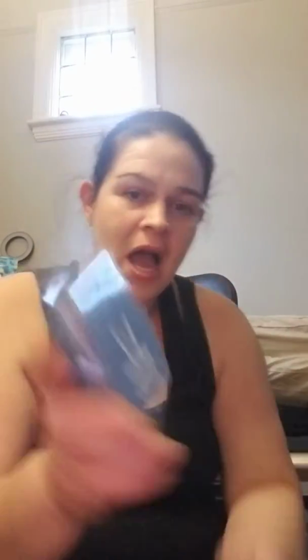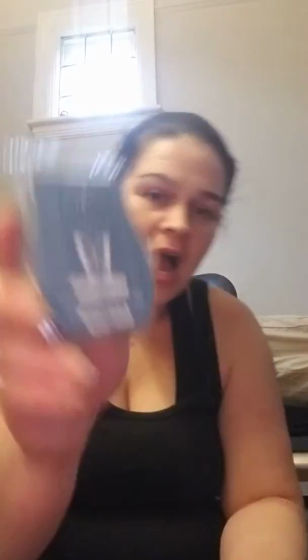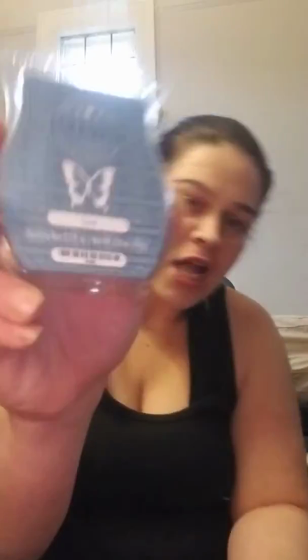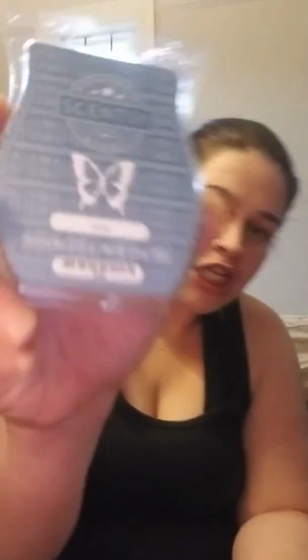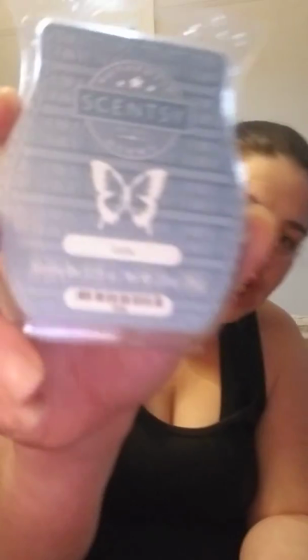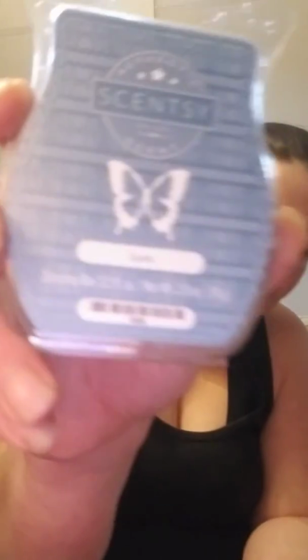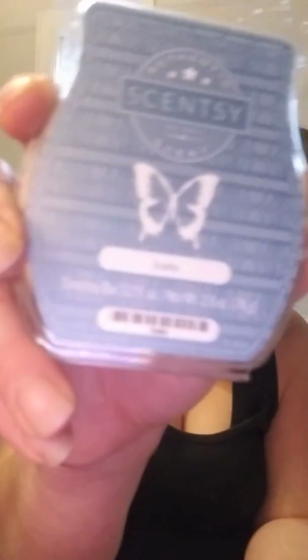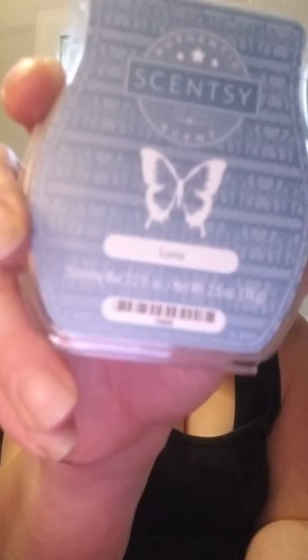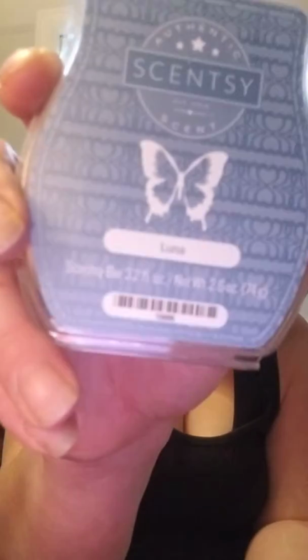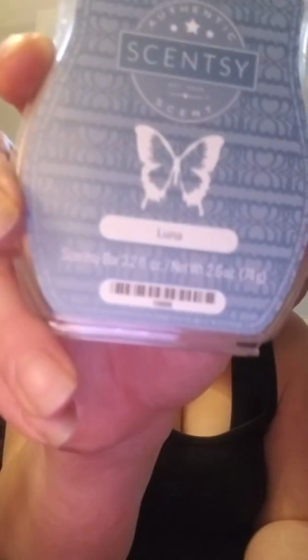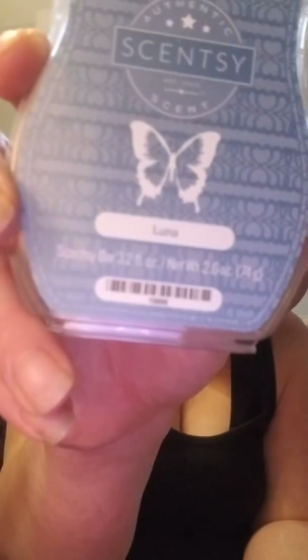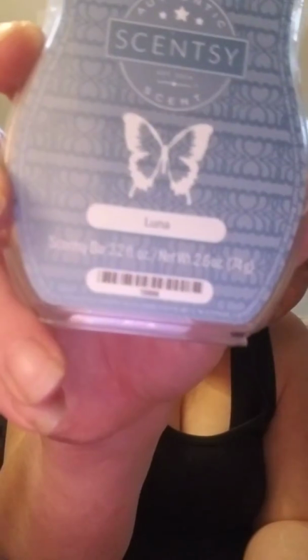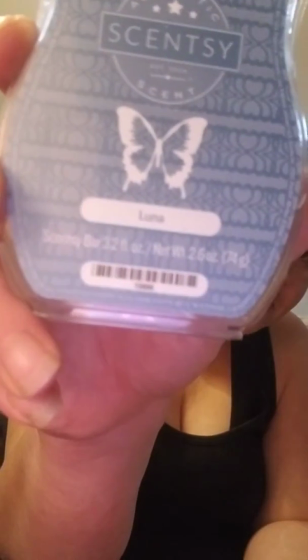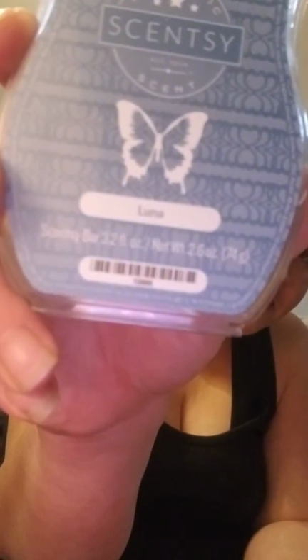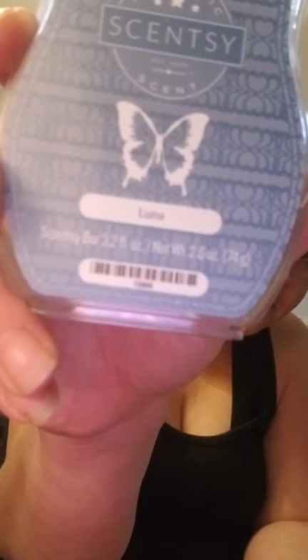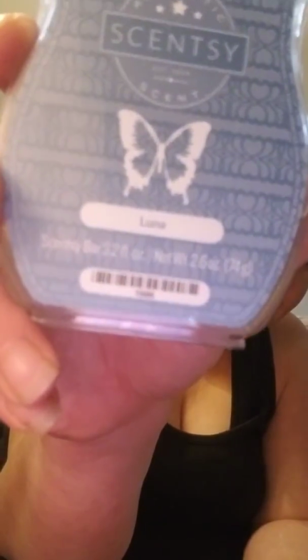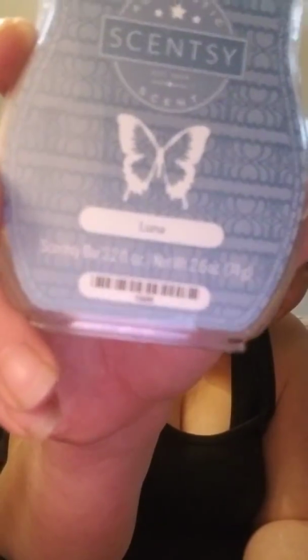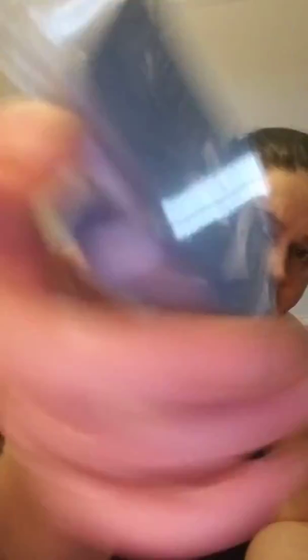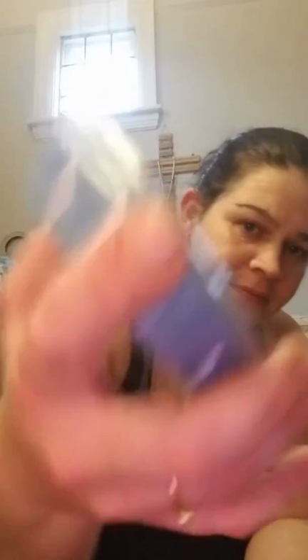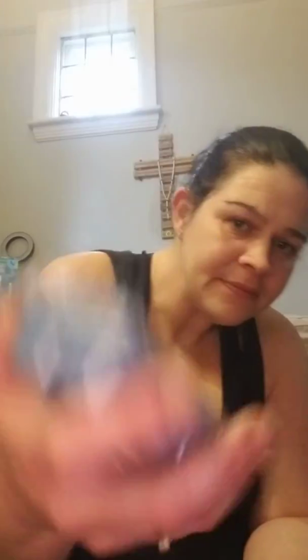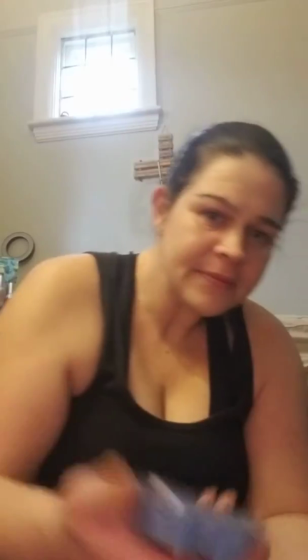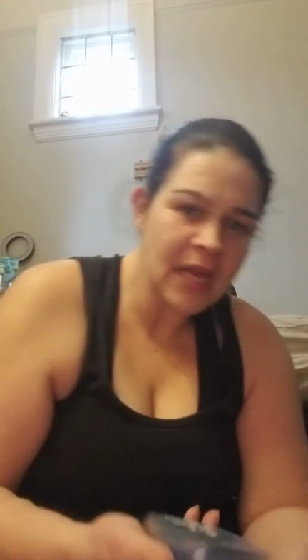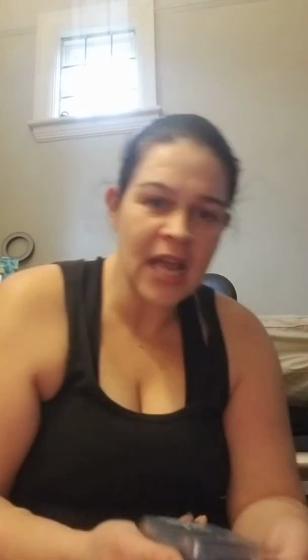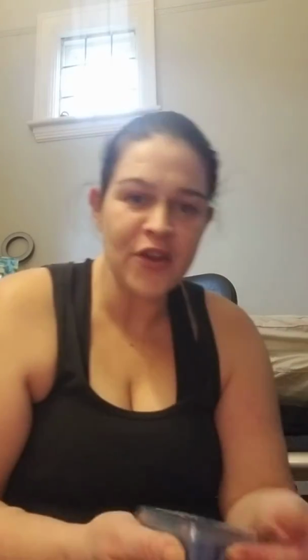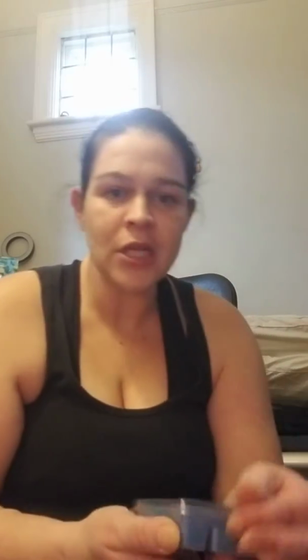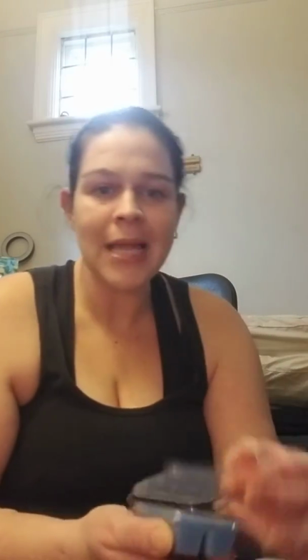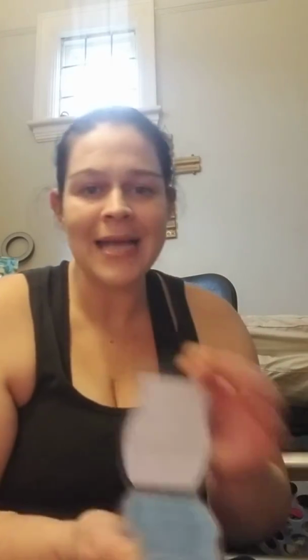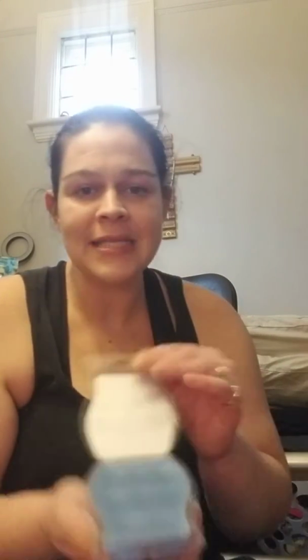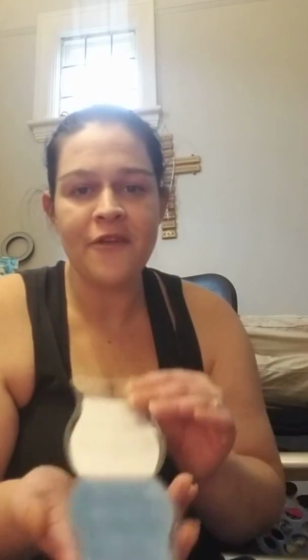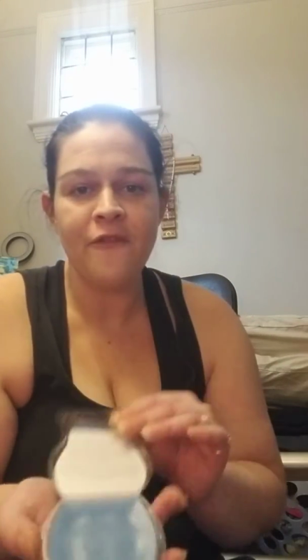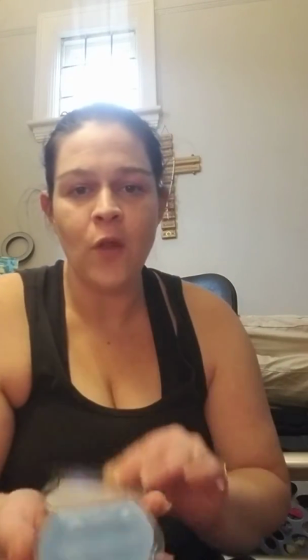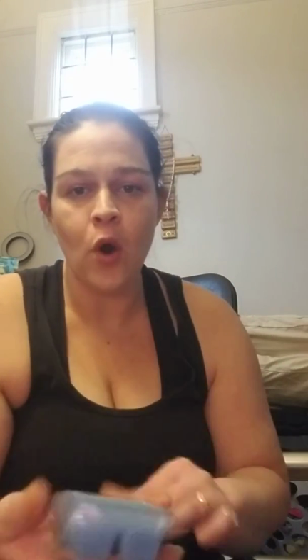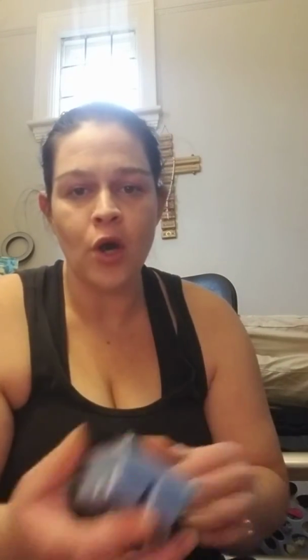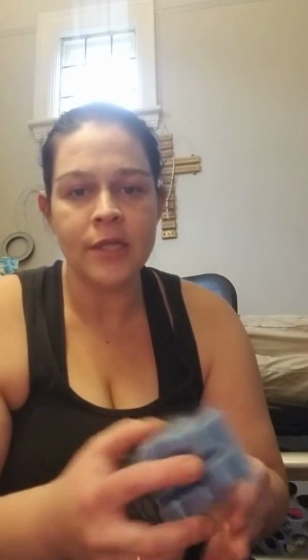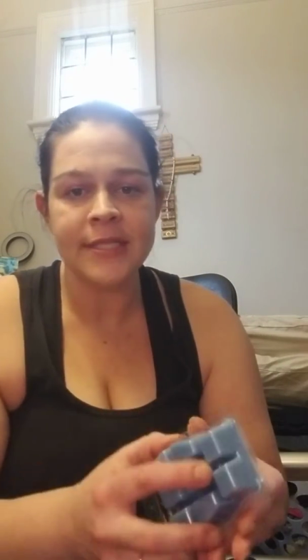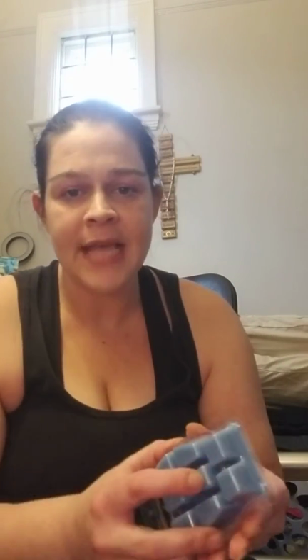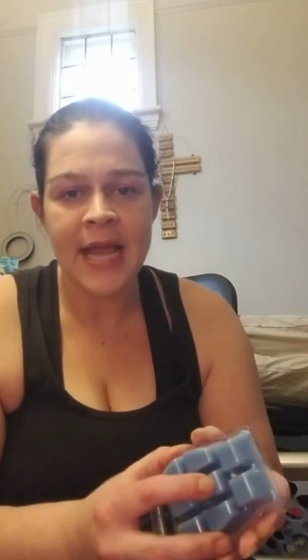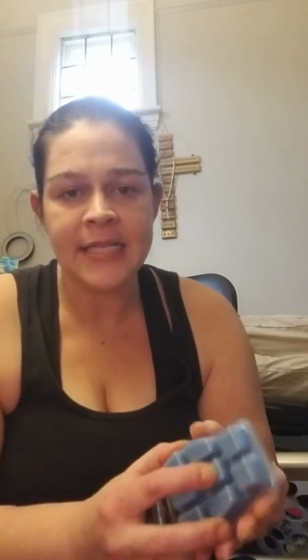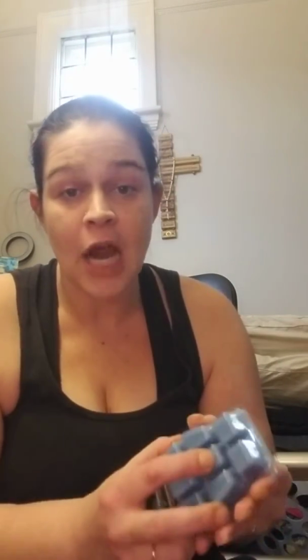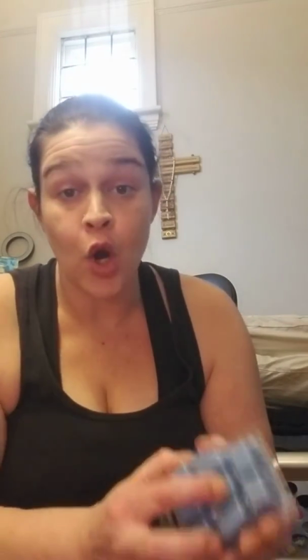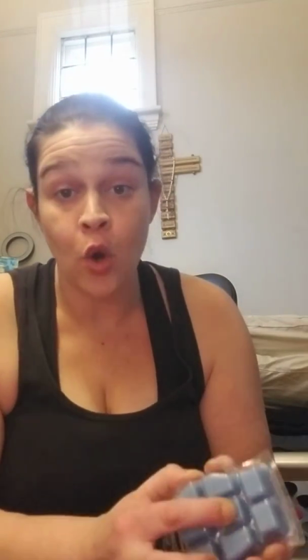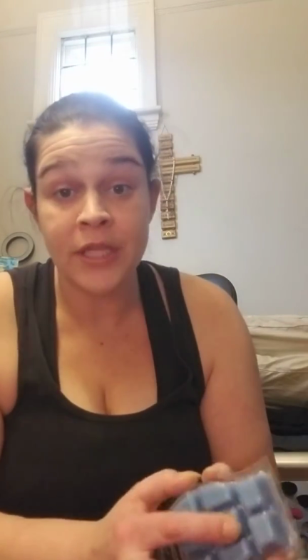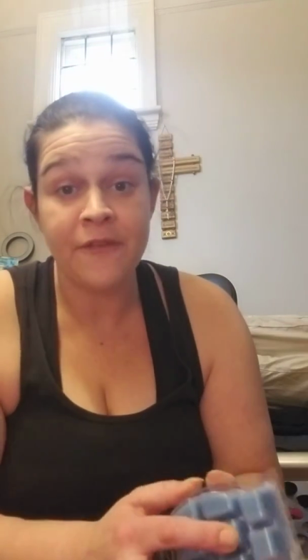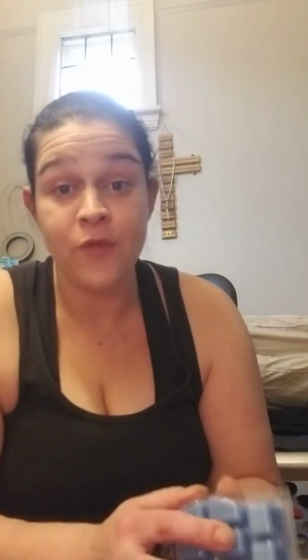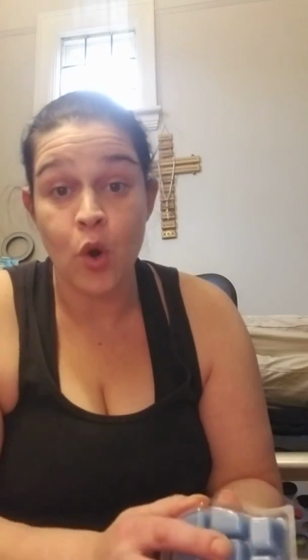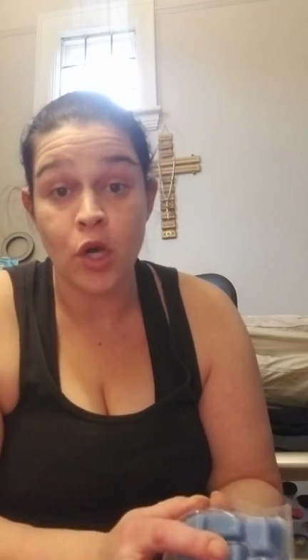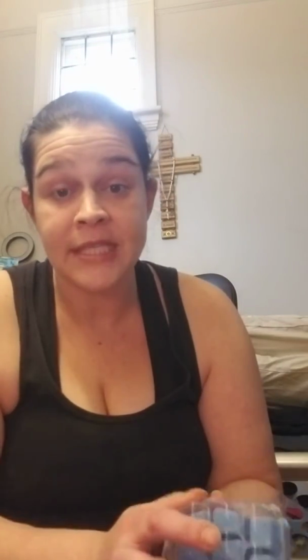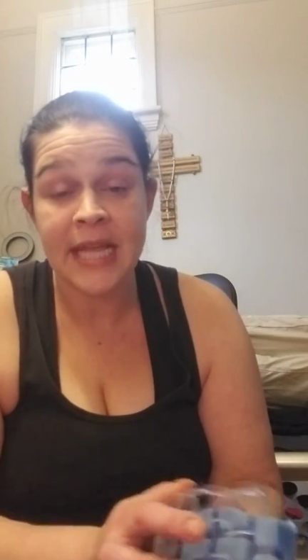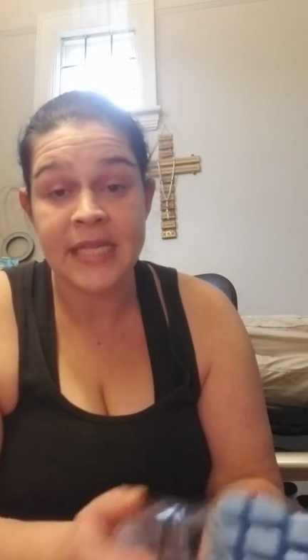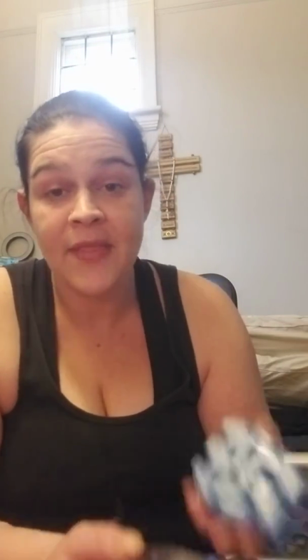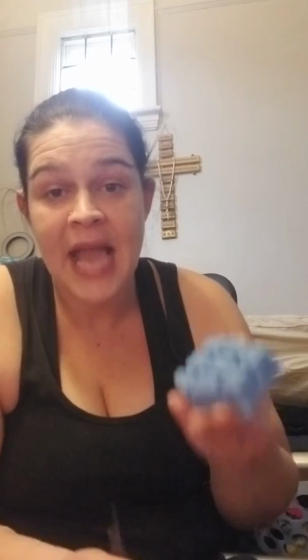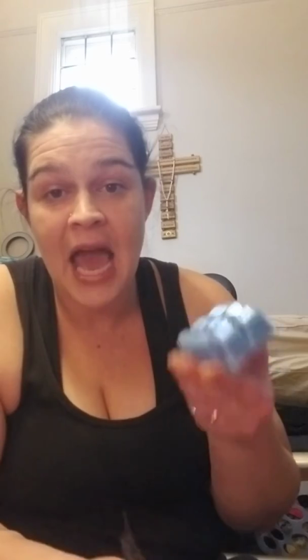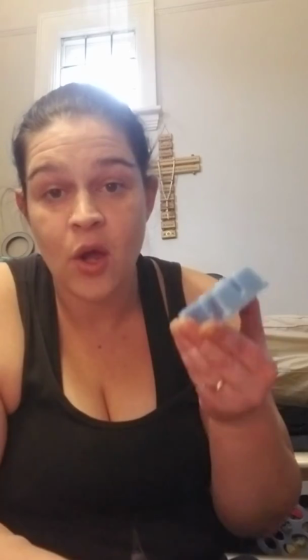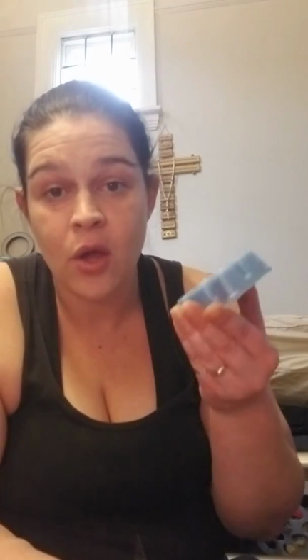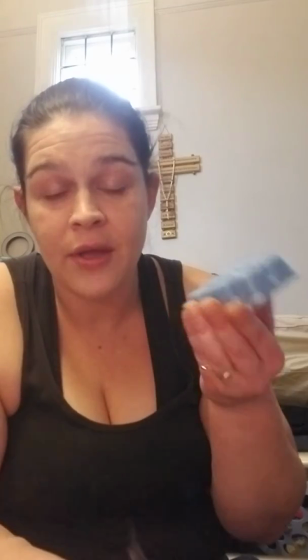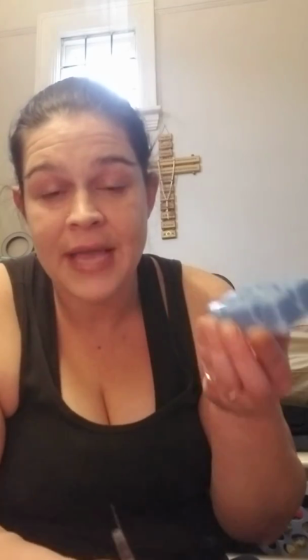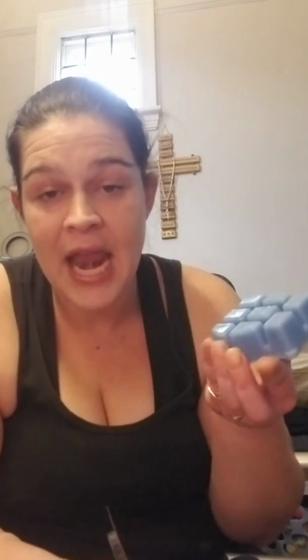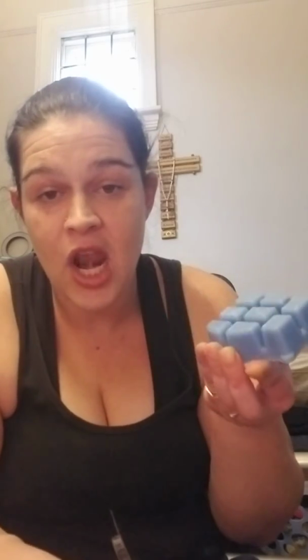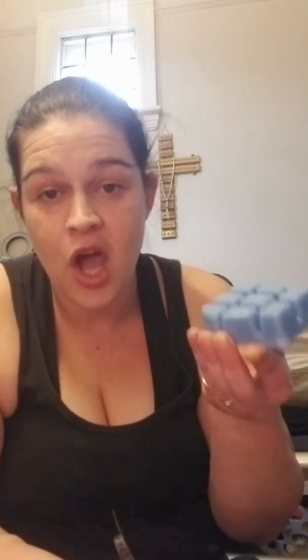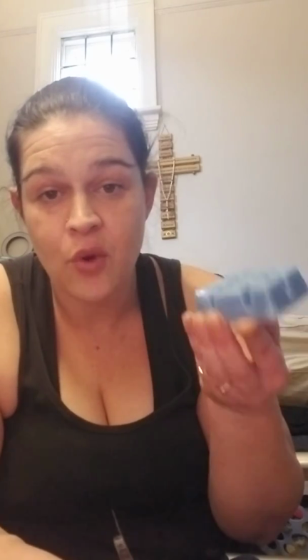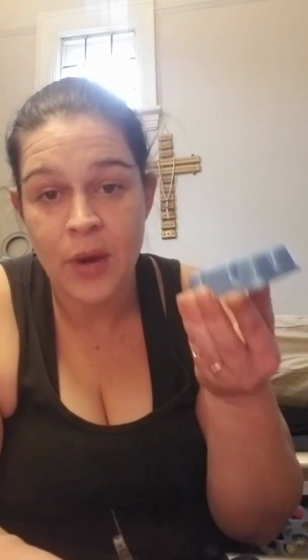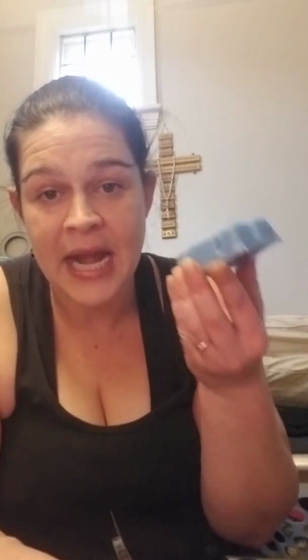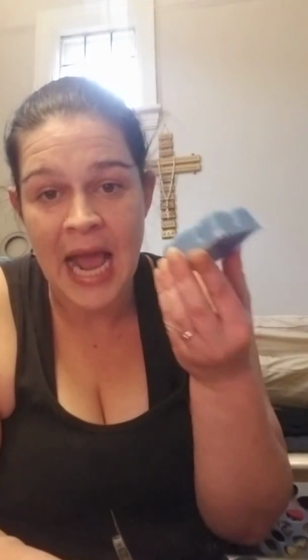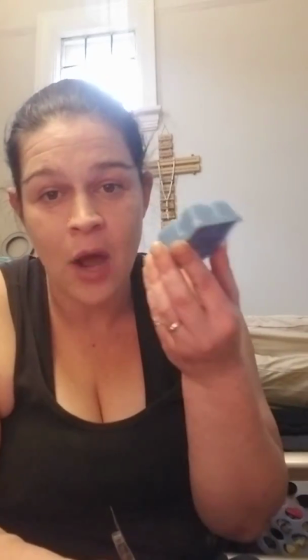Luna — another classic floral scent, our only floral scent in the catalog right now.